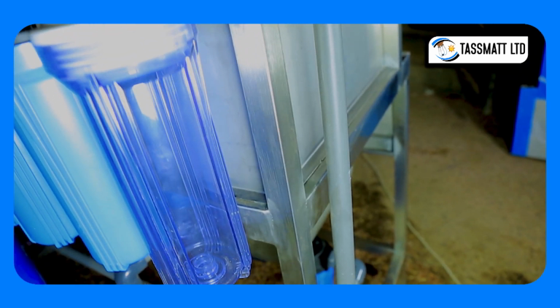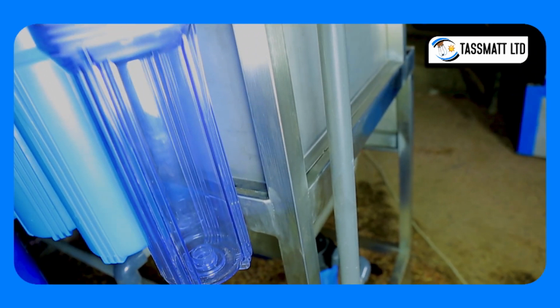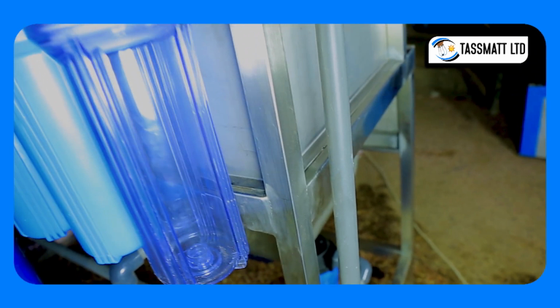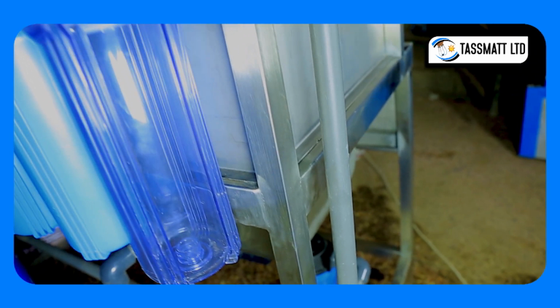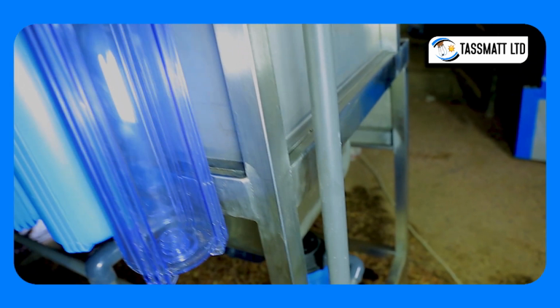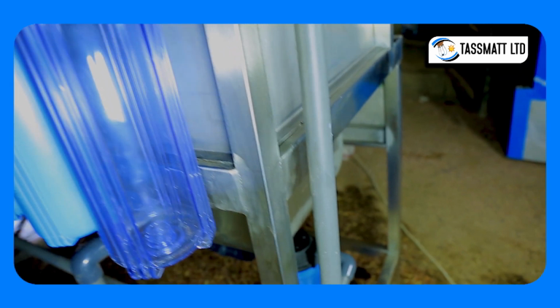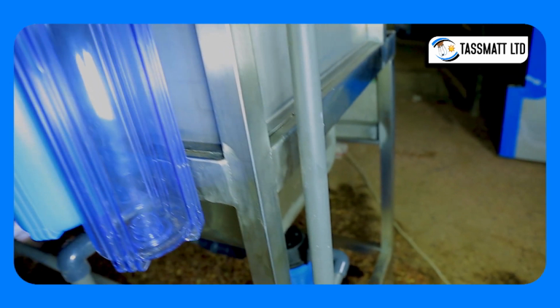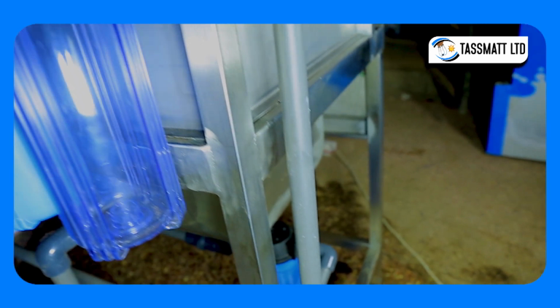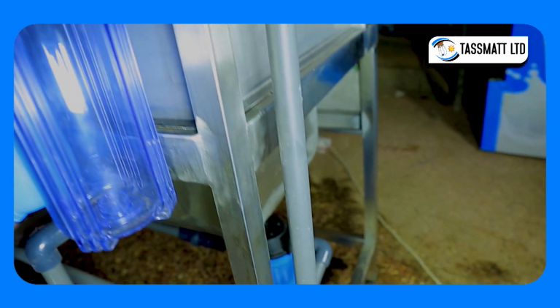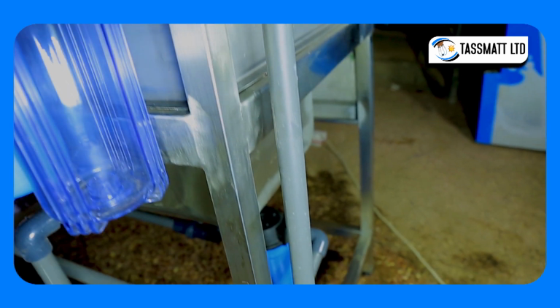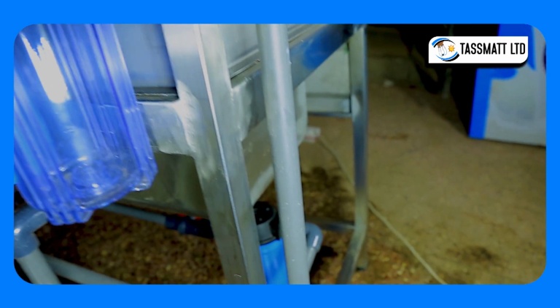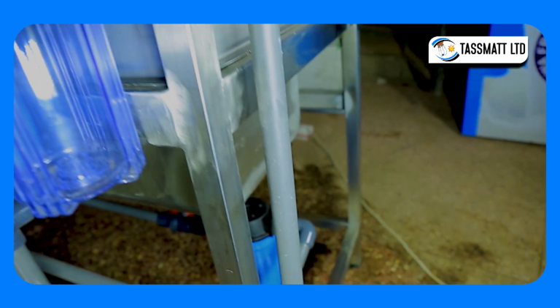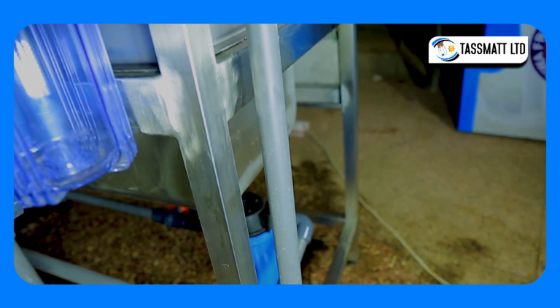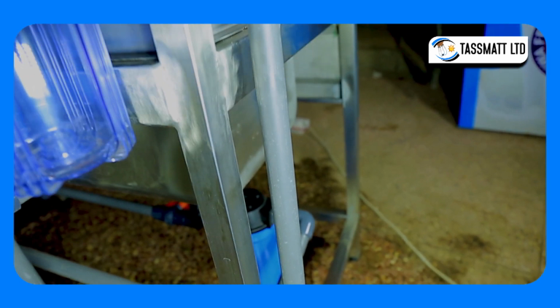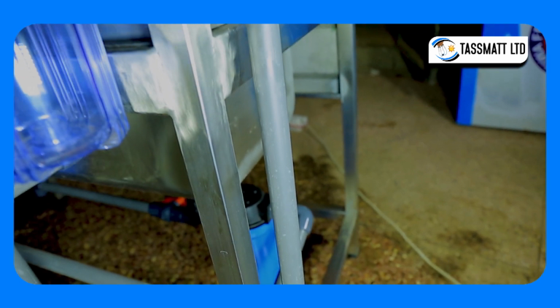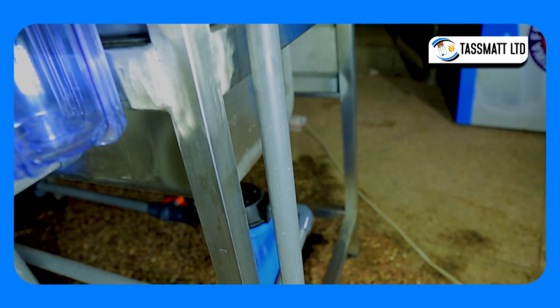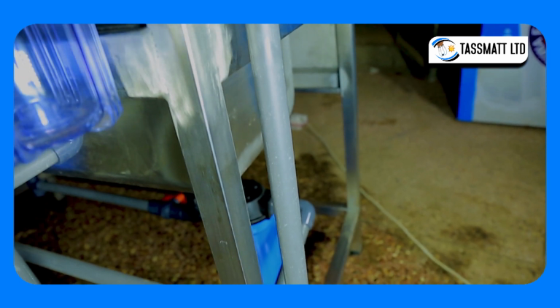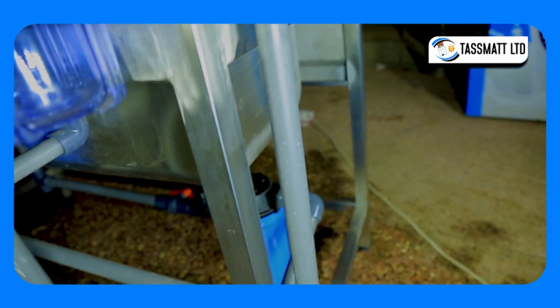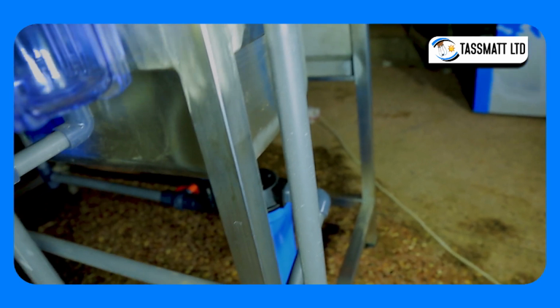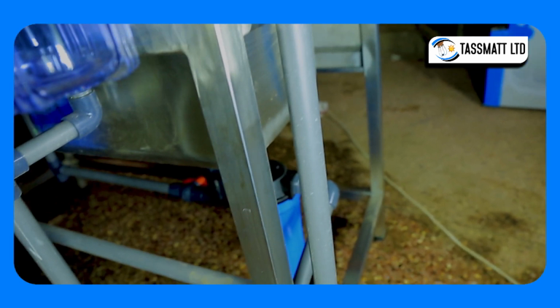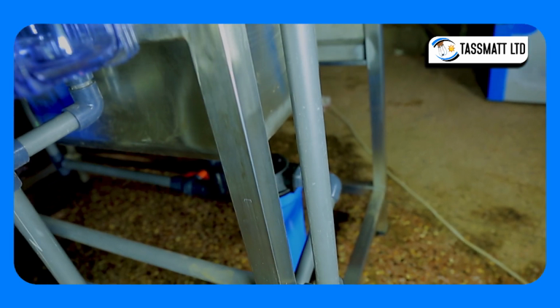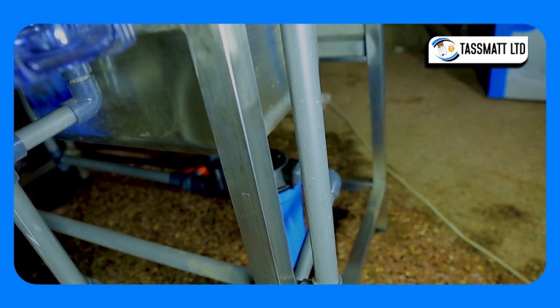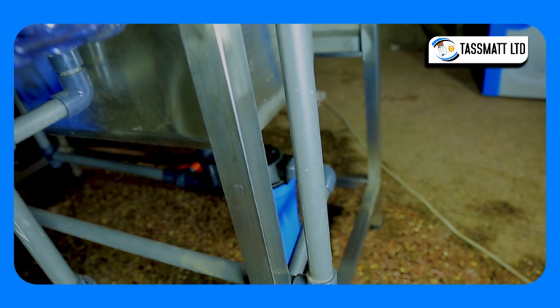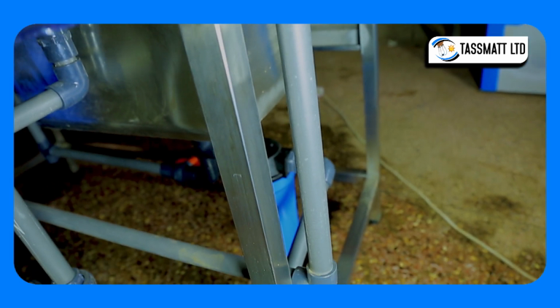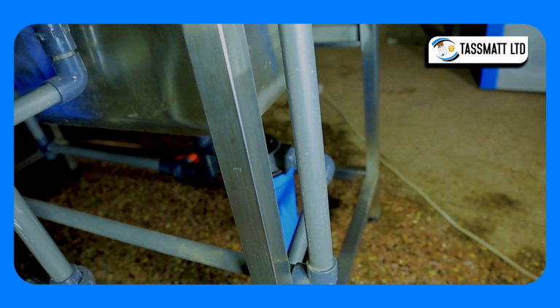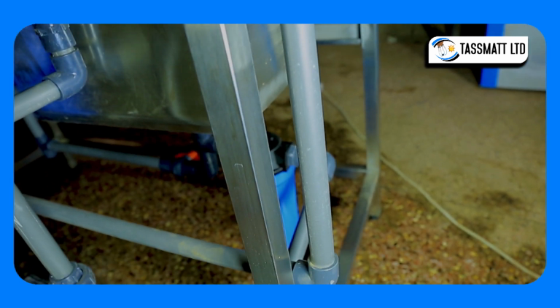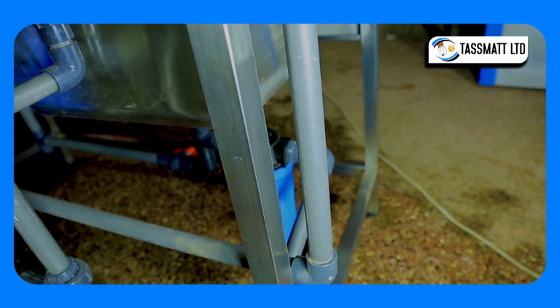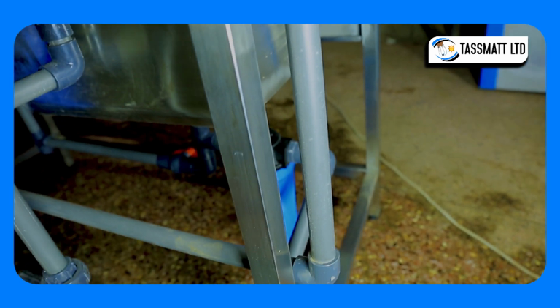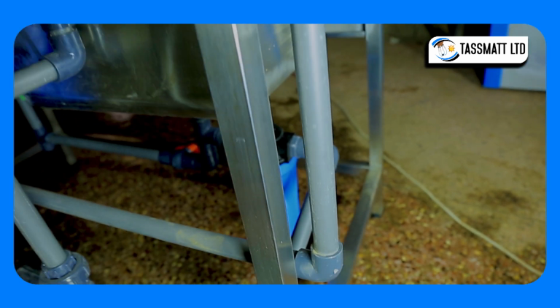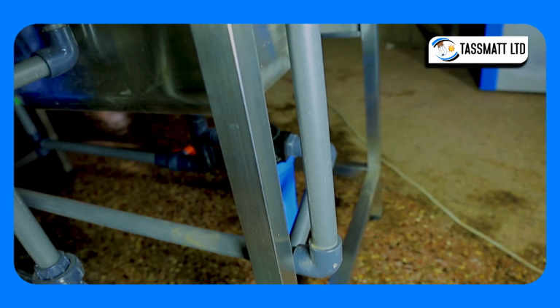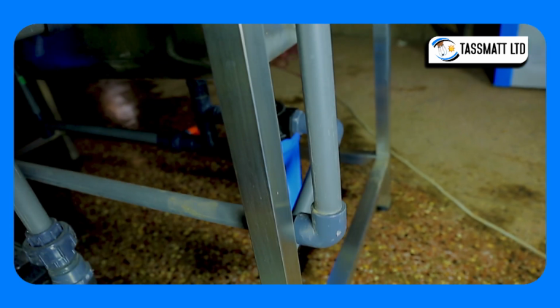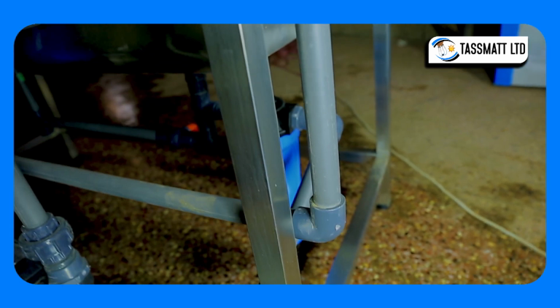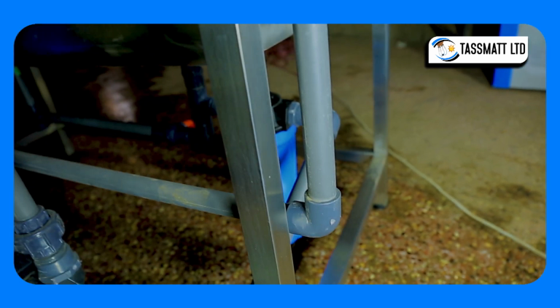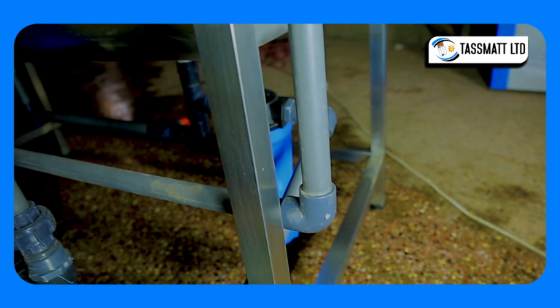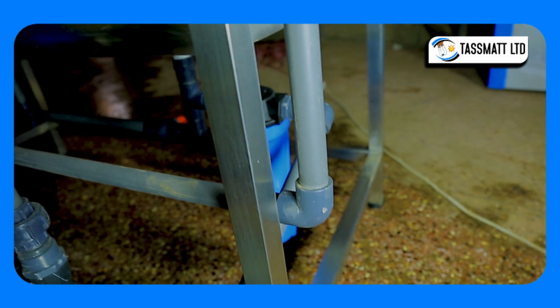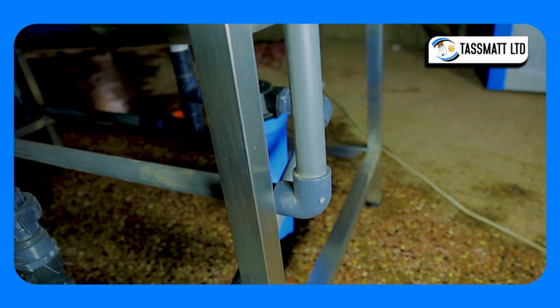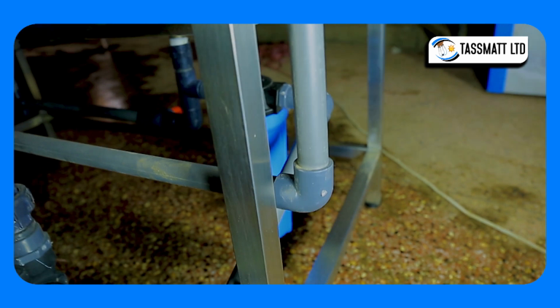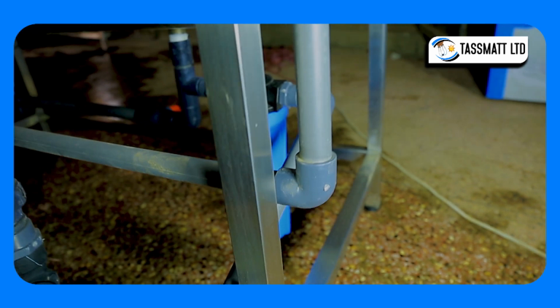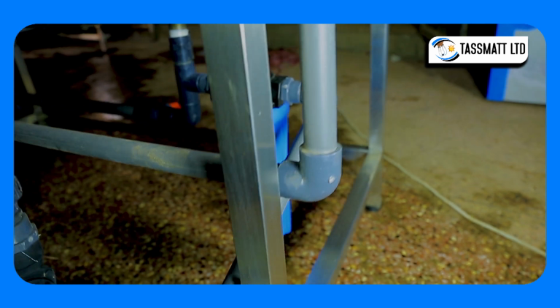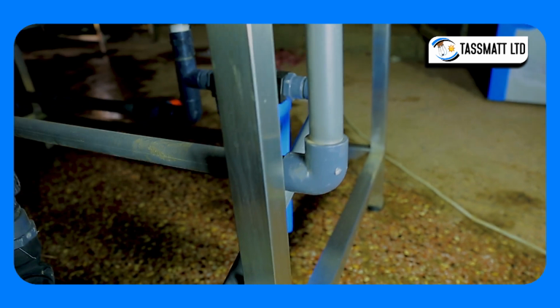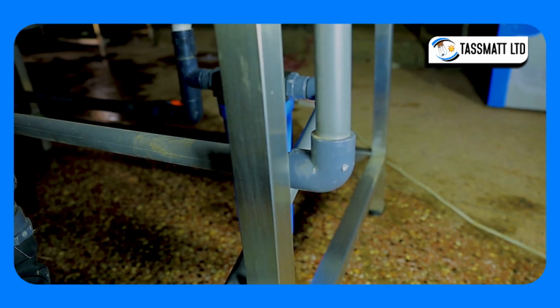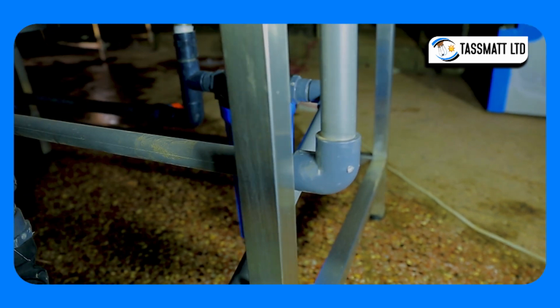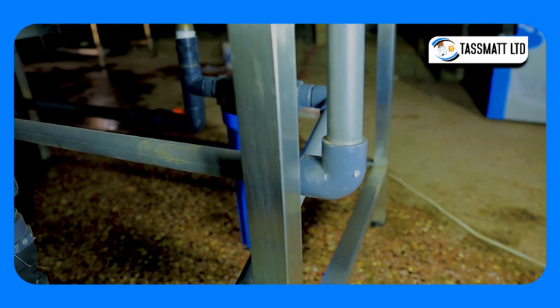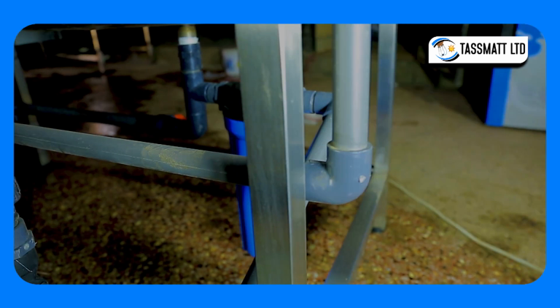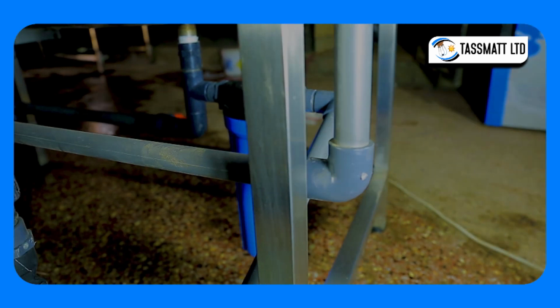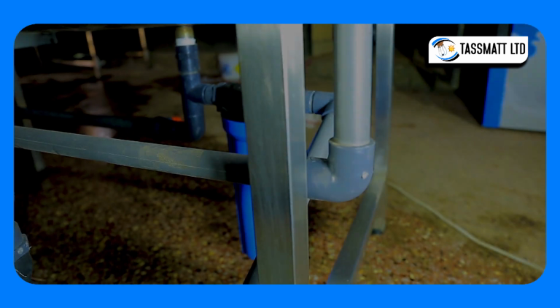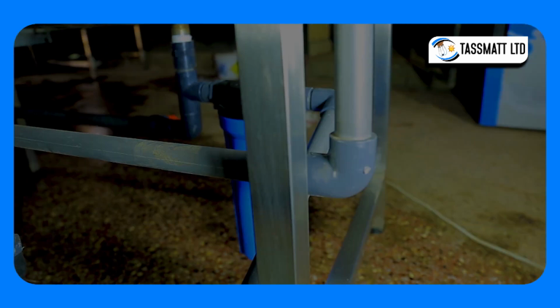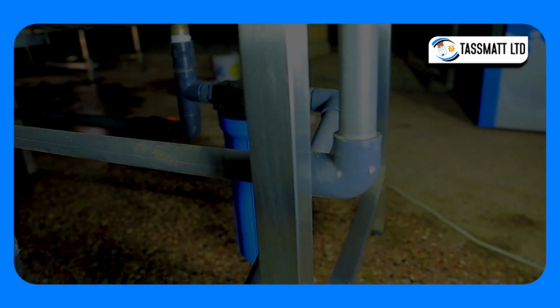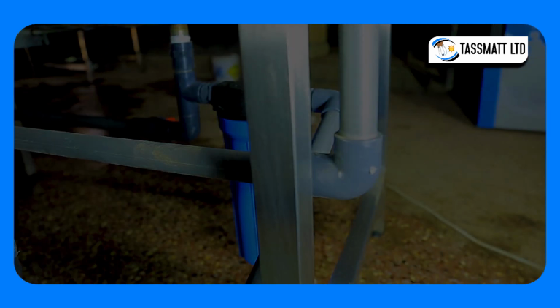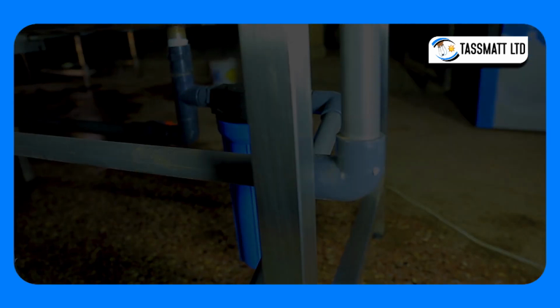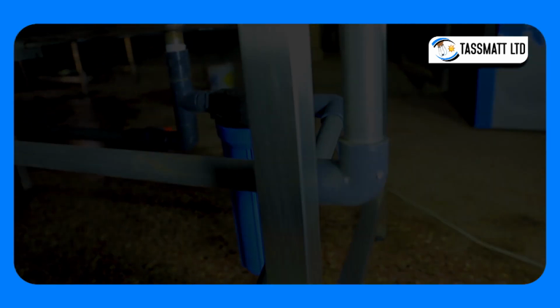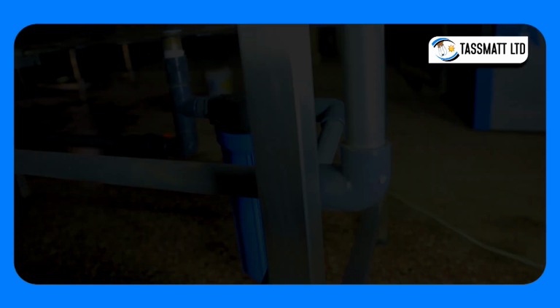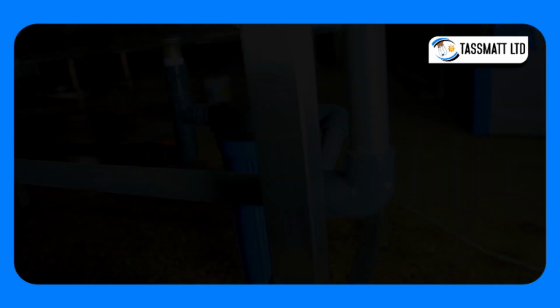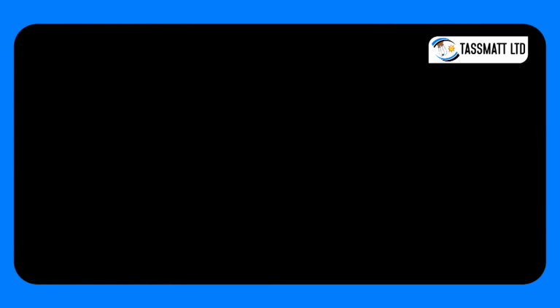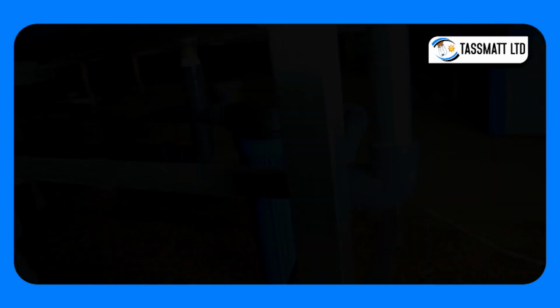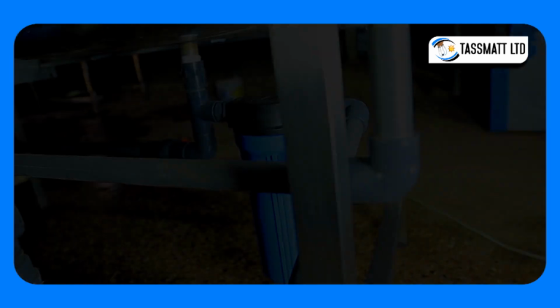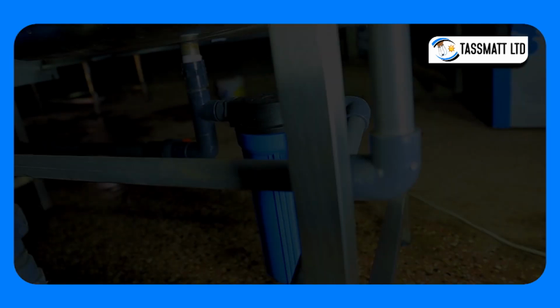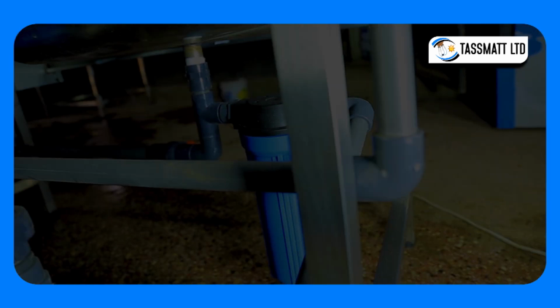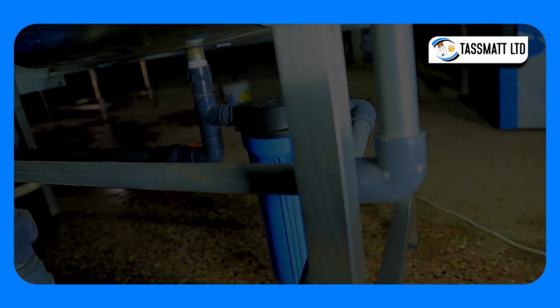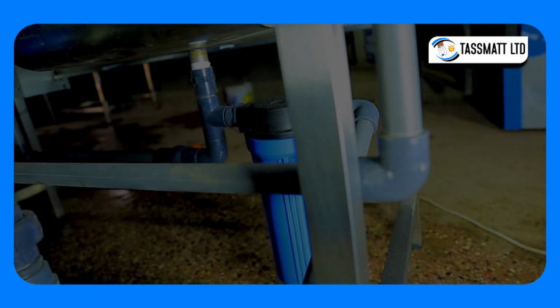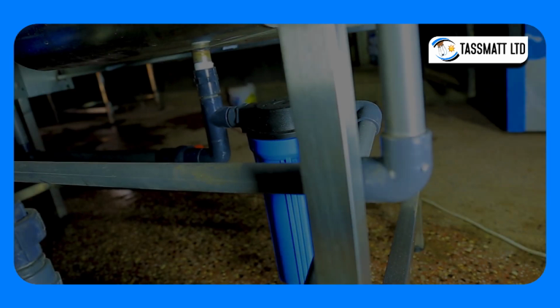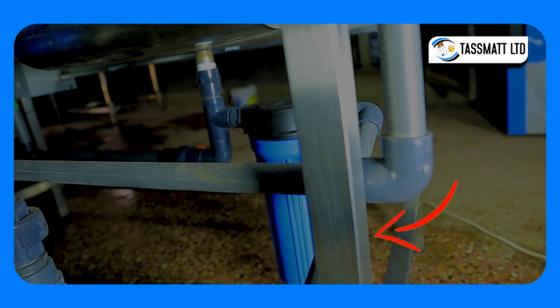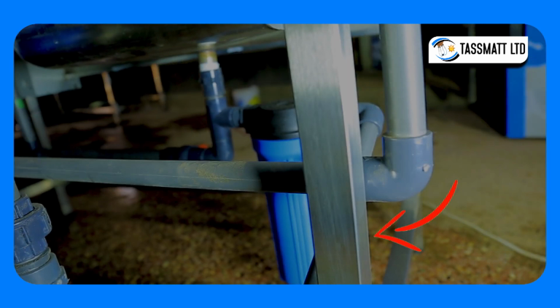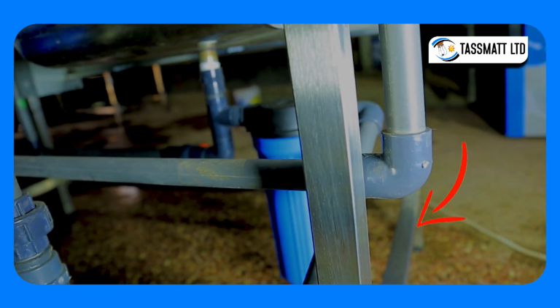There is also a carbon filter for filtration of any carbon that may have been swept from the sand and carbon filtration chamber.